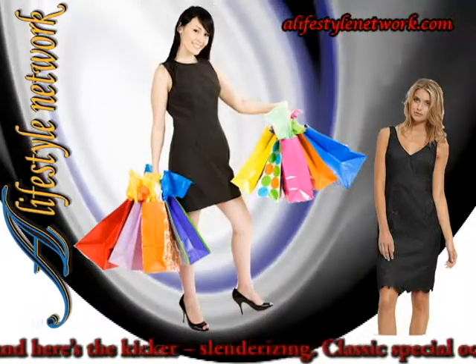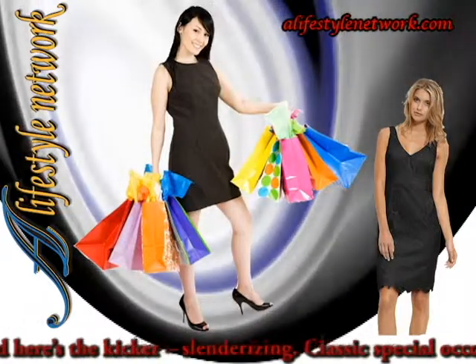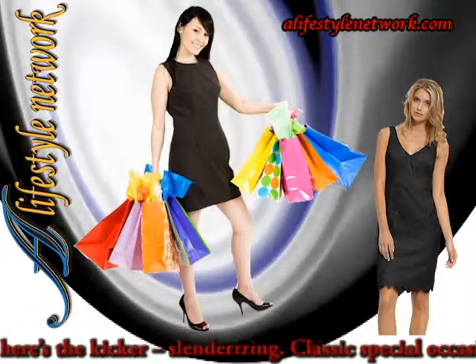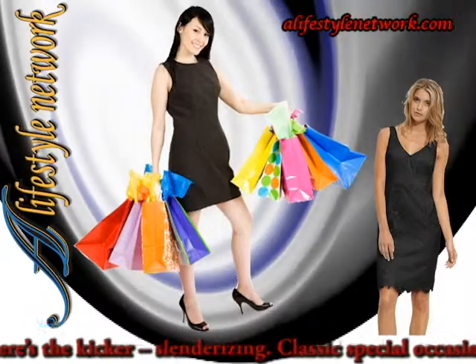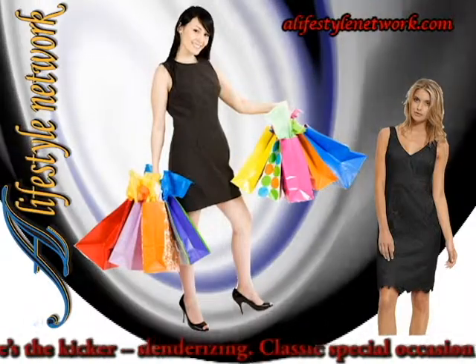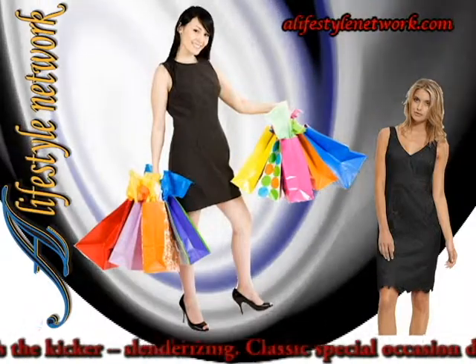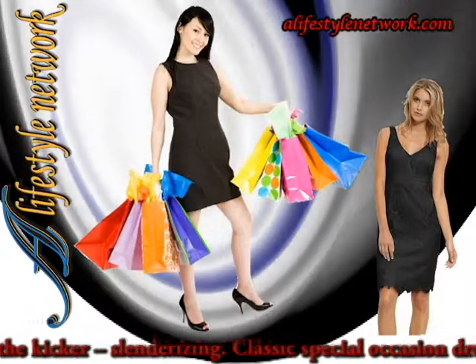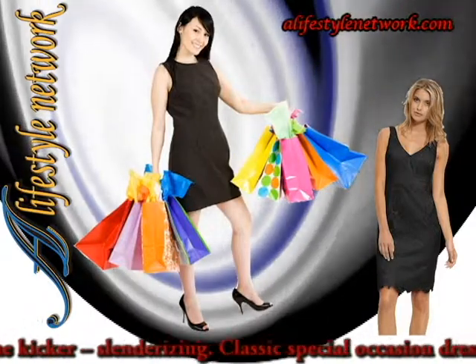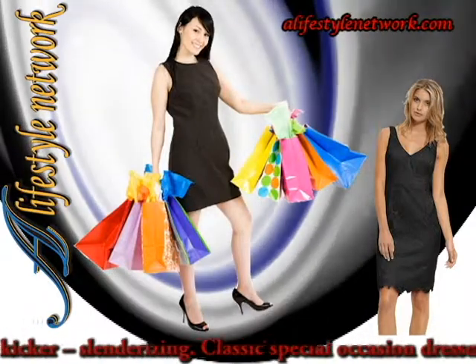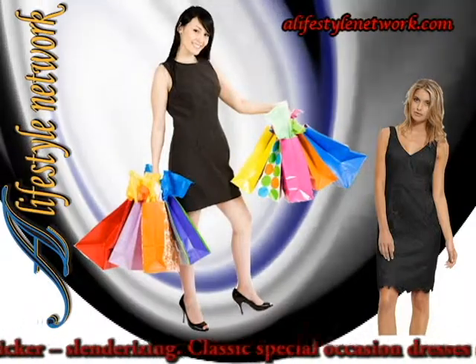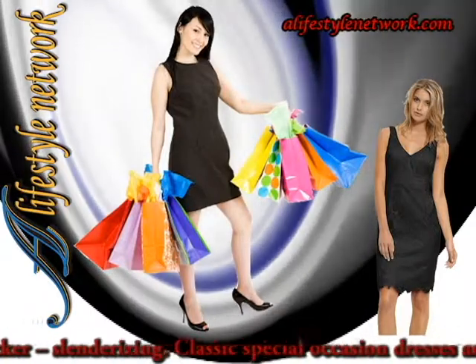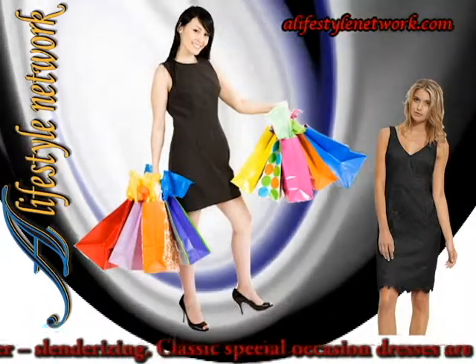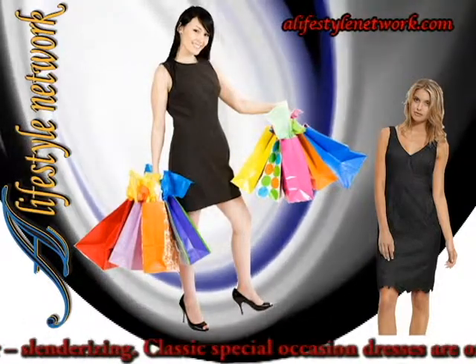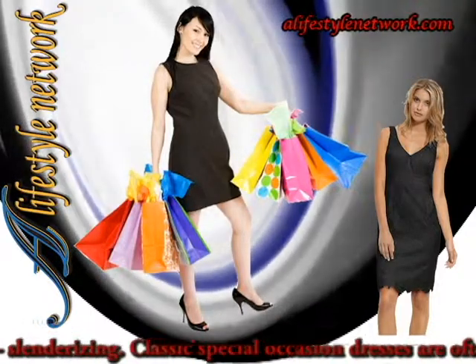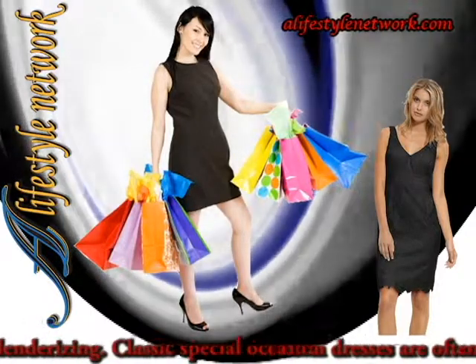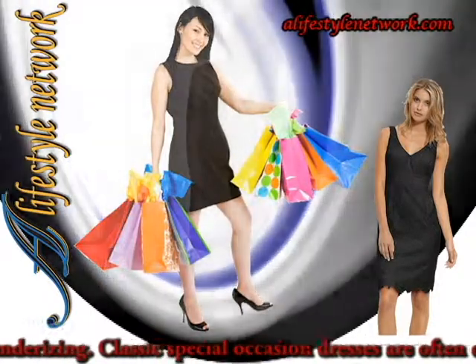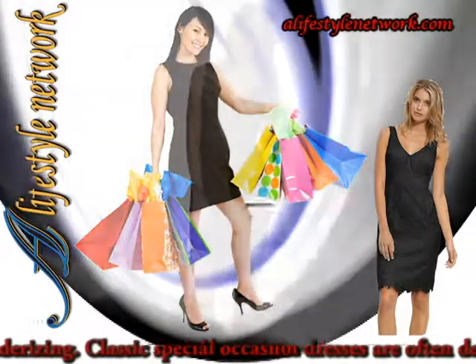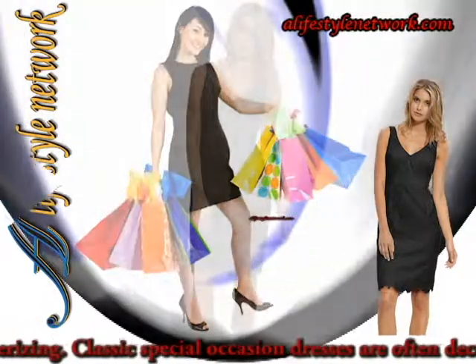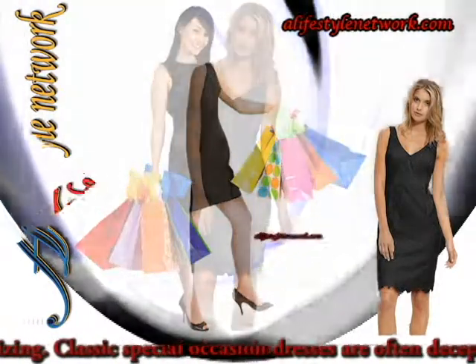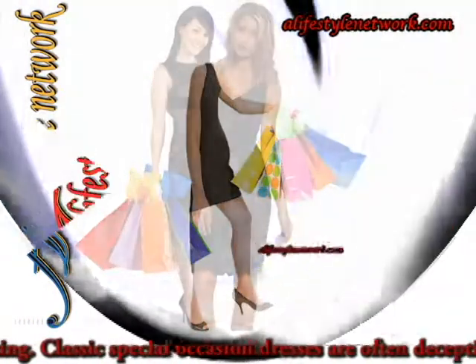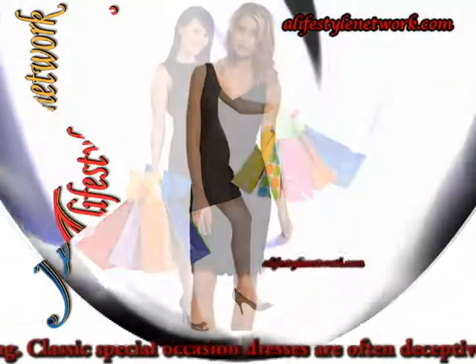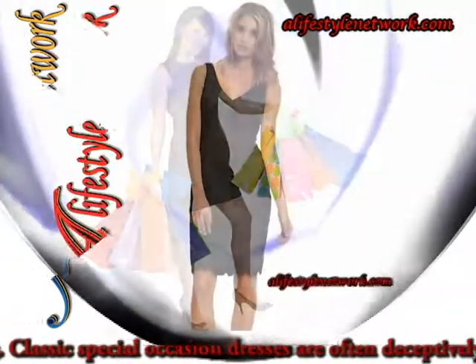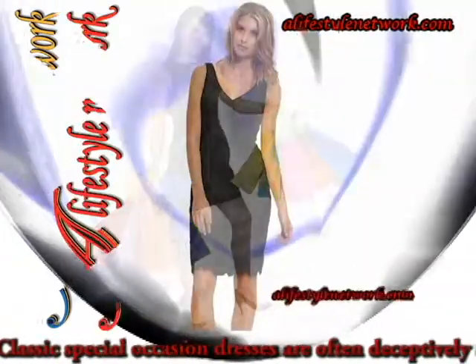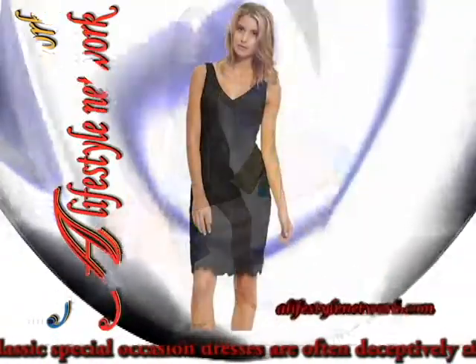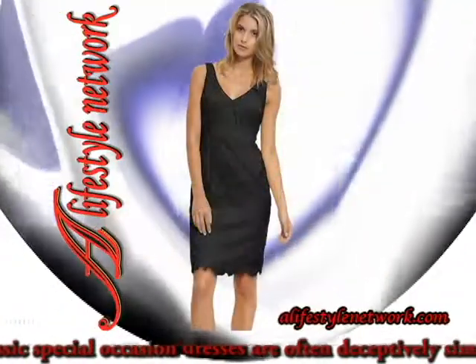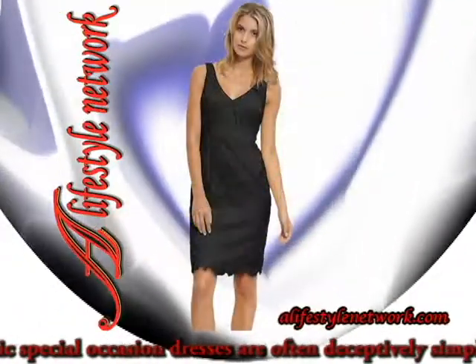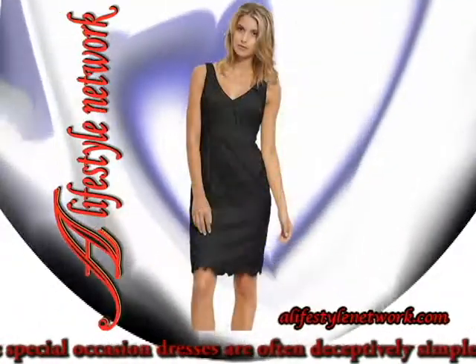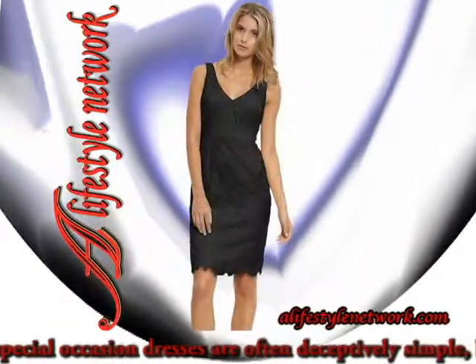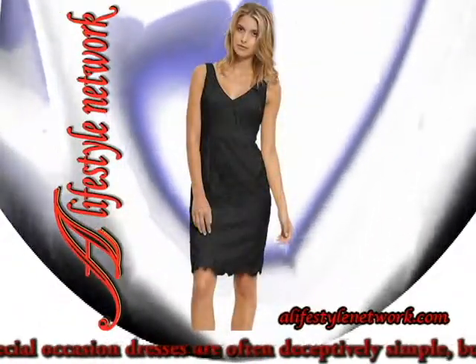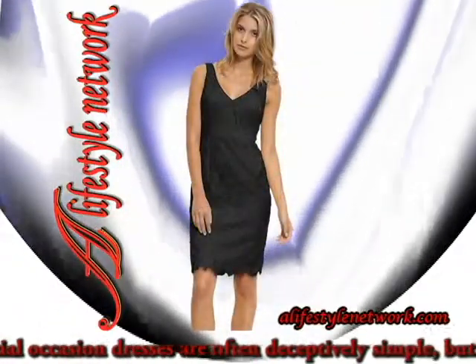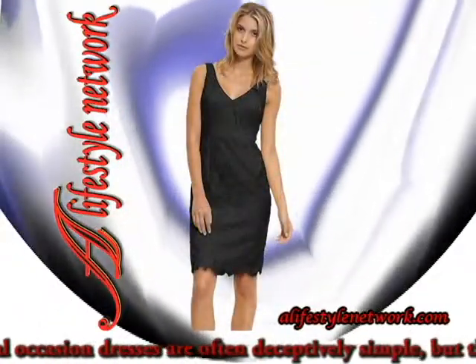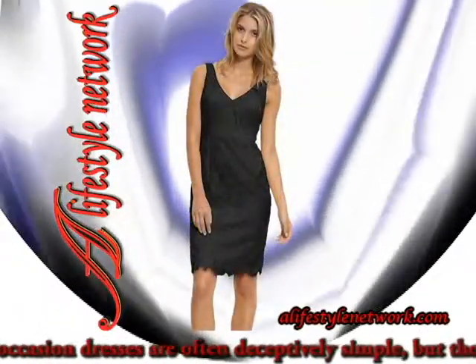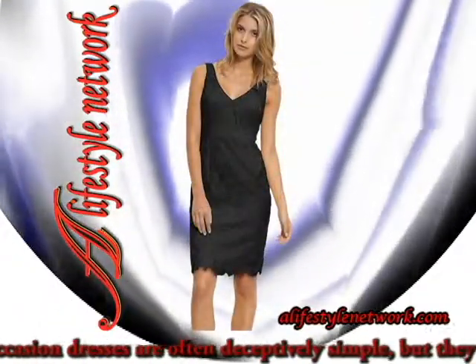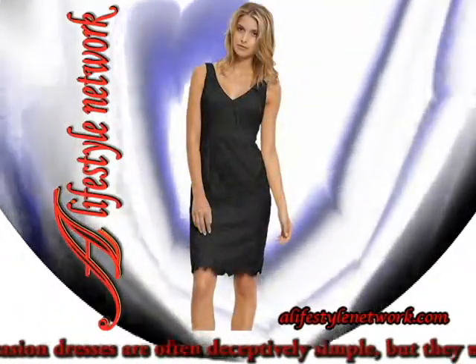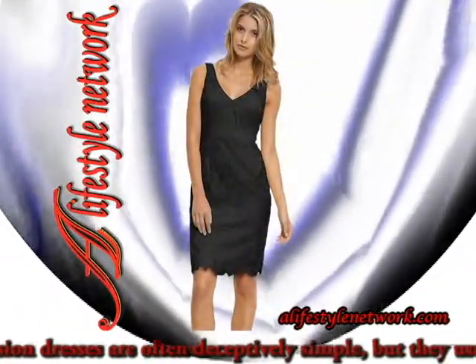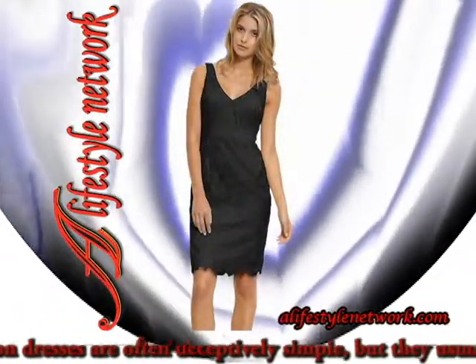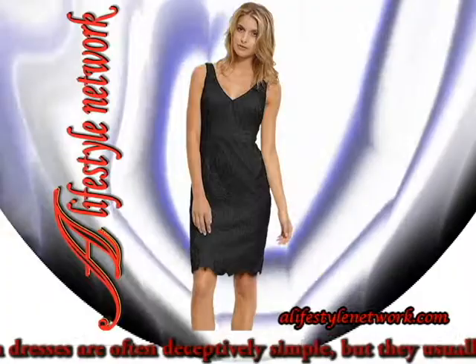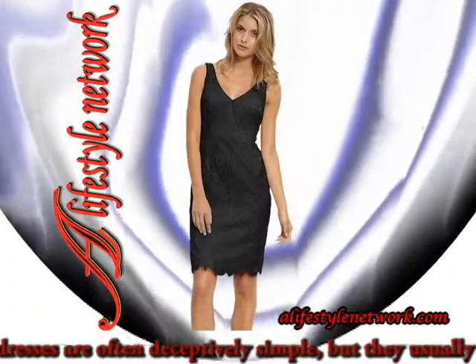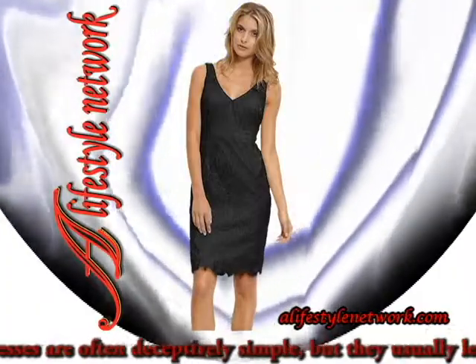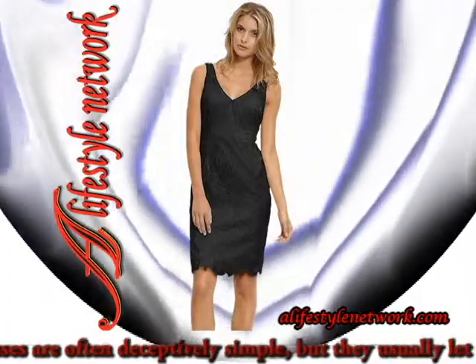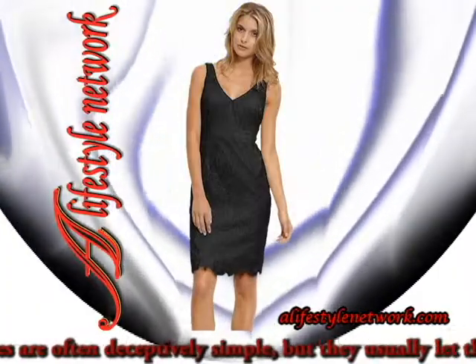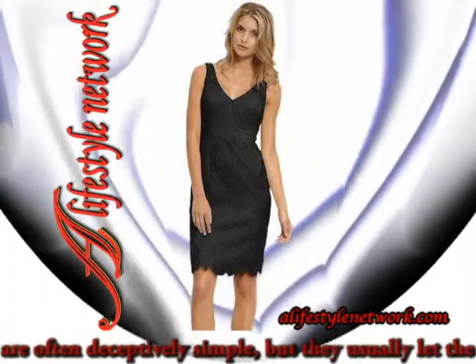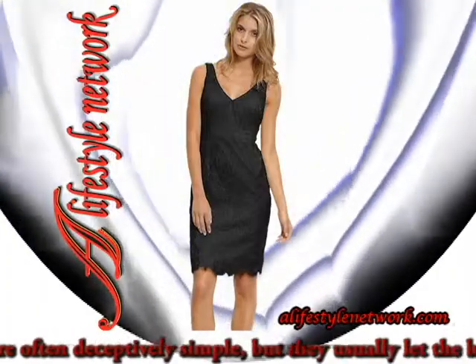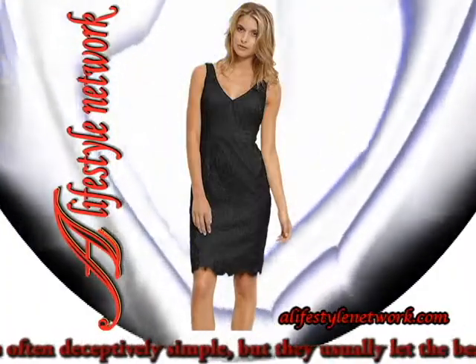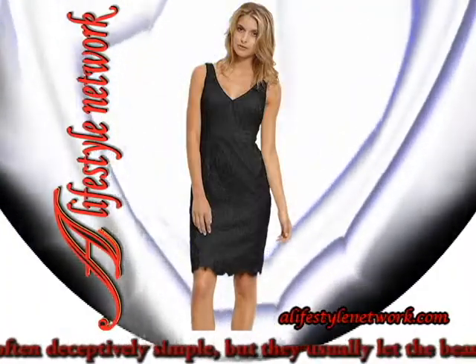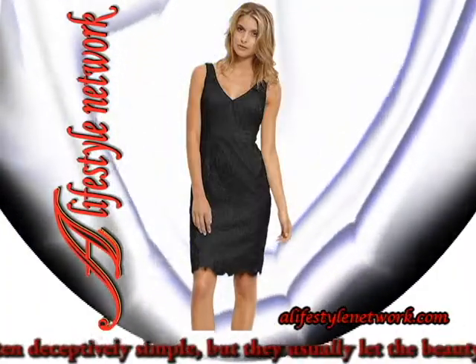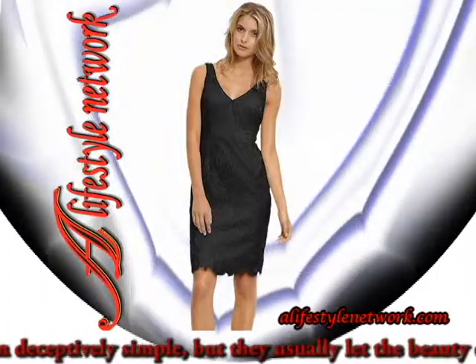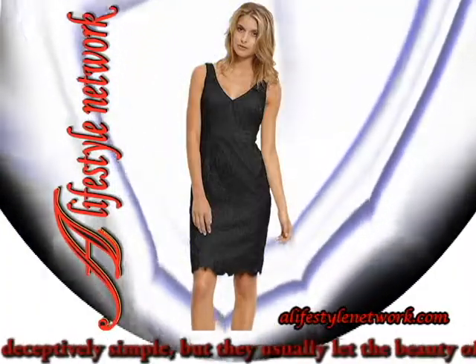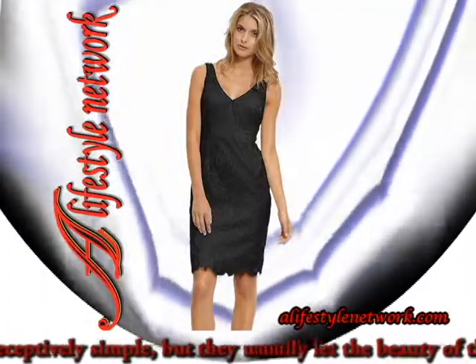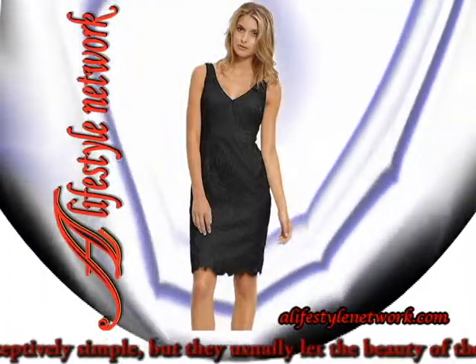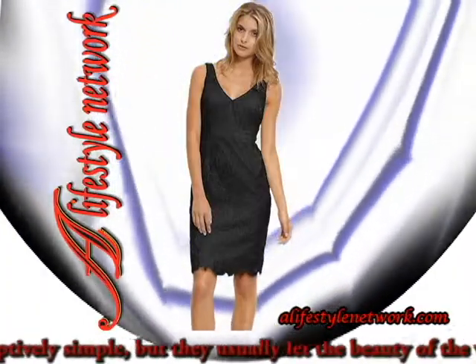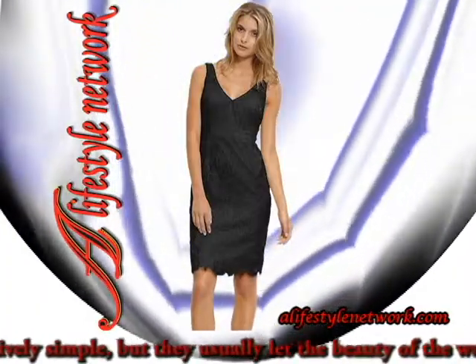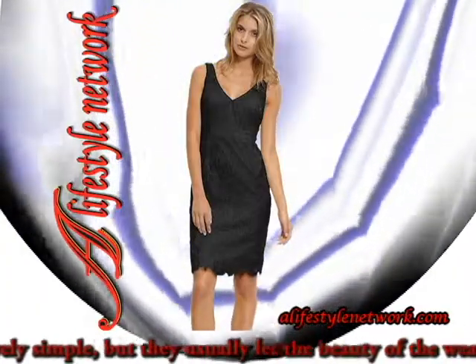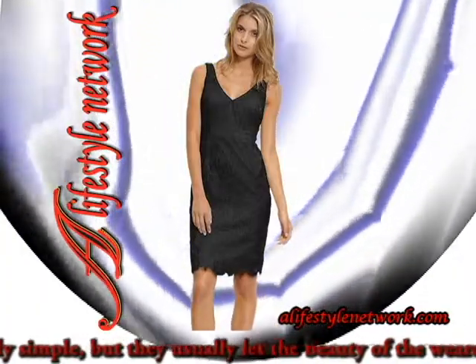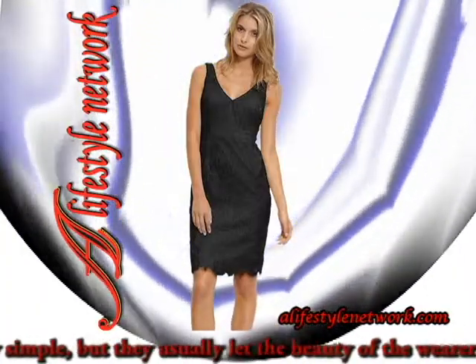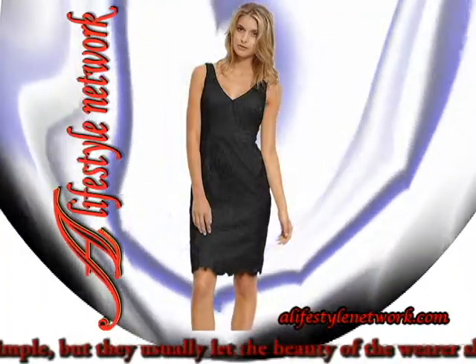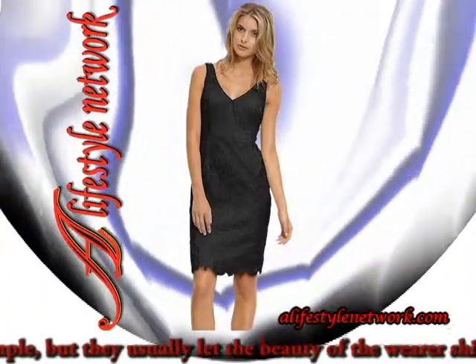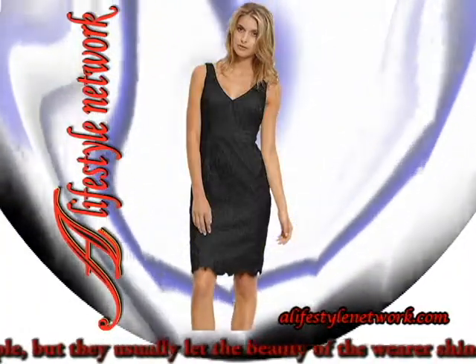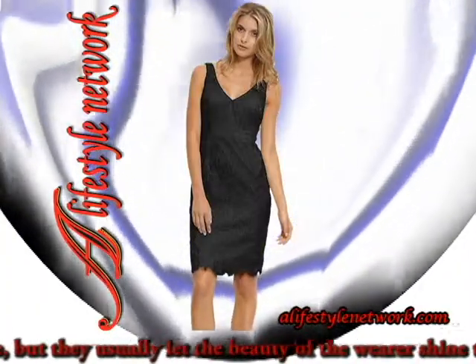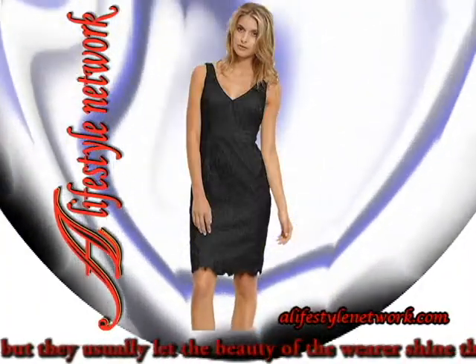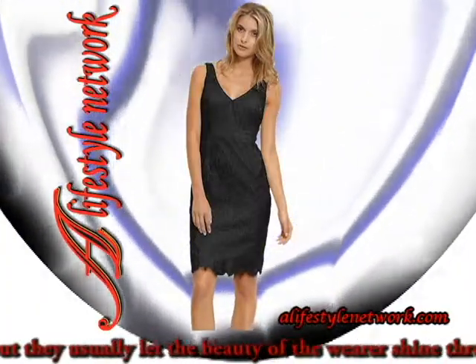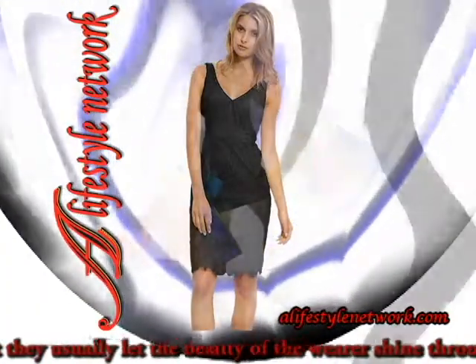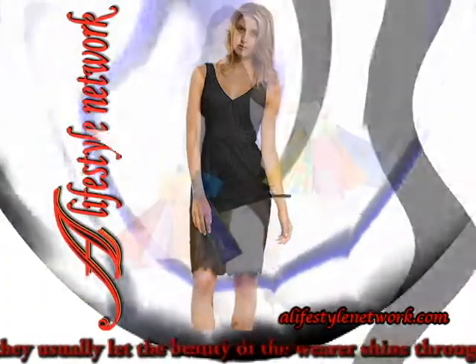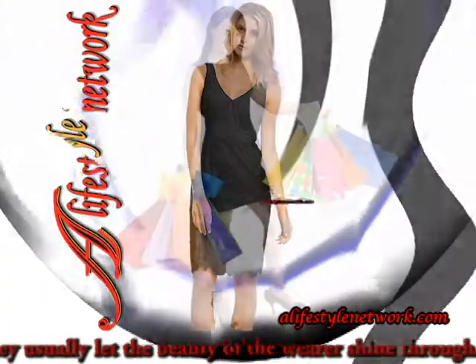Classic, special occasion dresses are often deceptively simple, but they usually let the beauty of the wearer shine through.